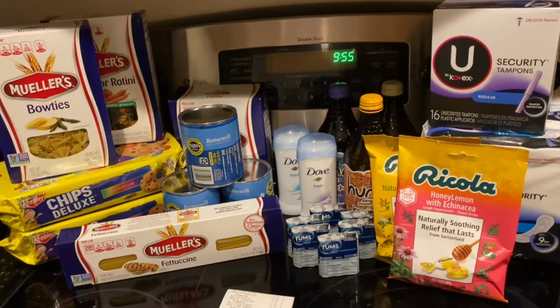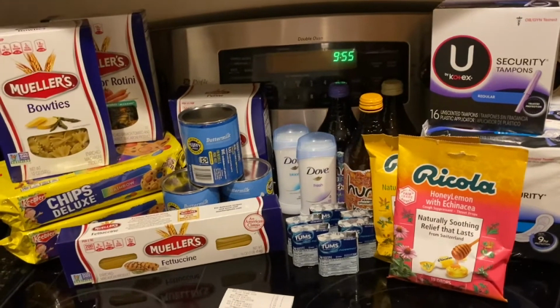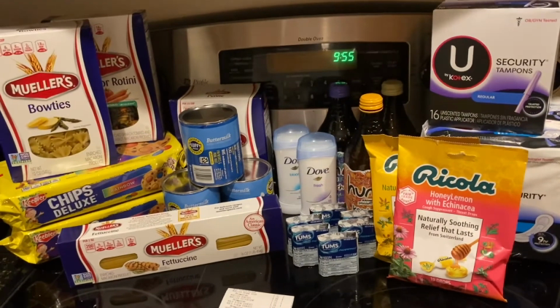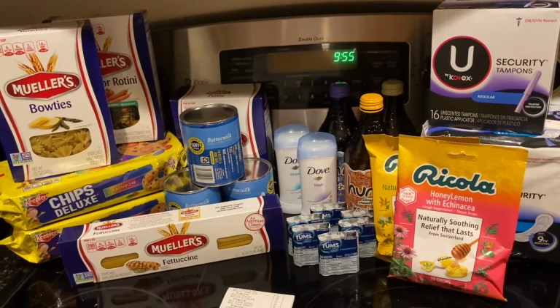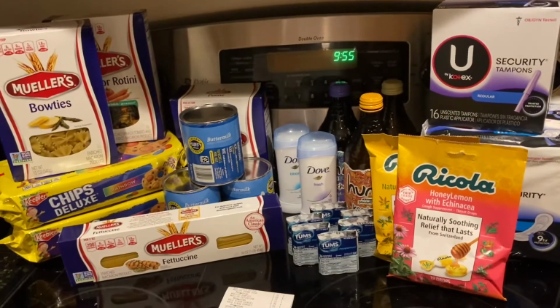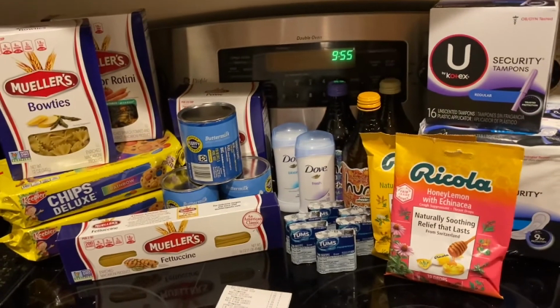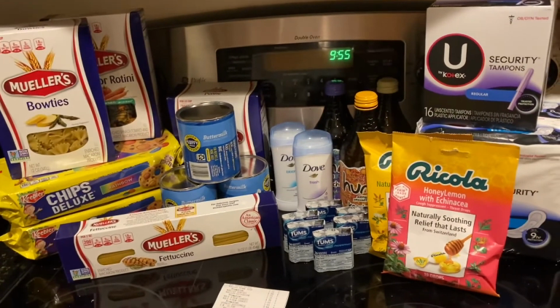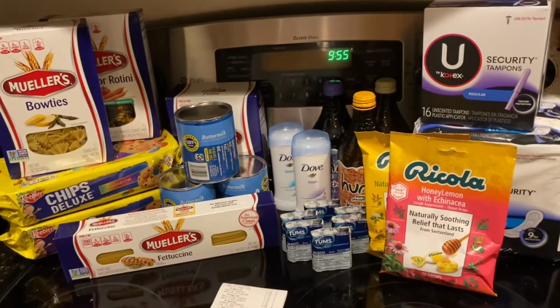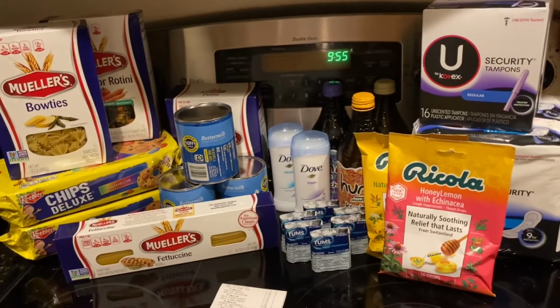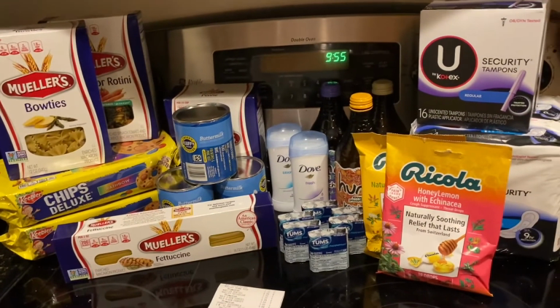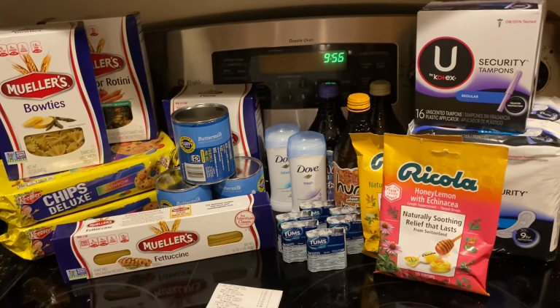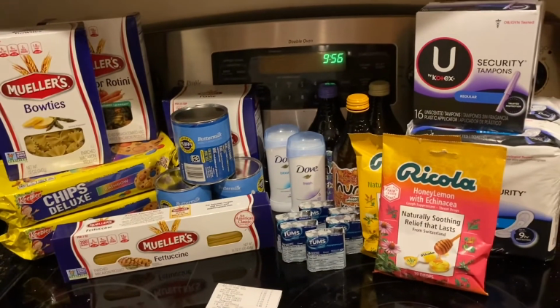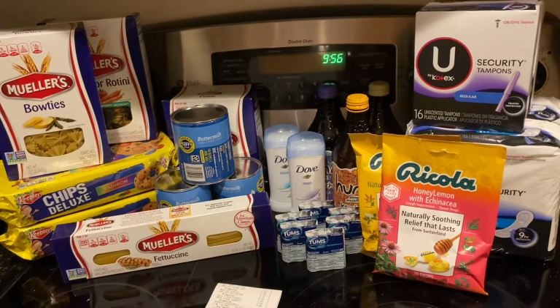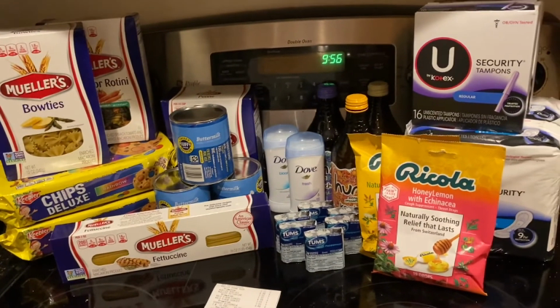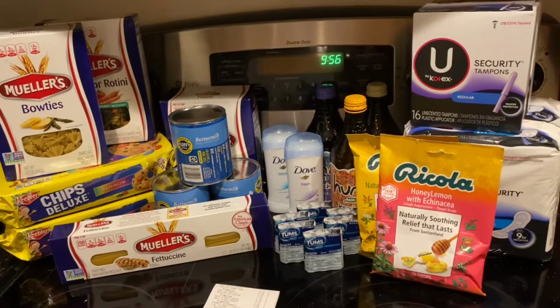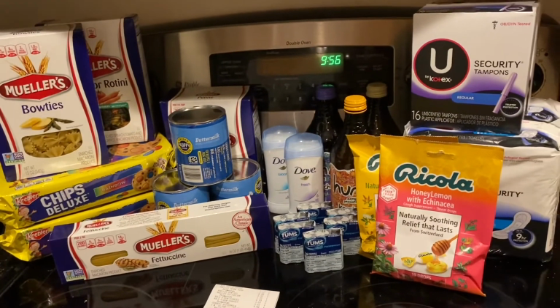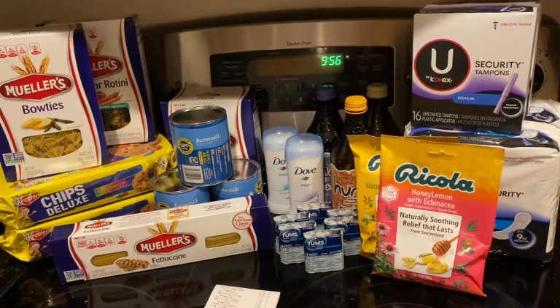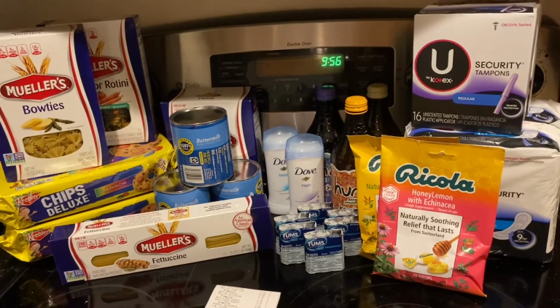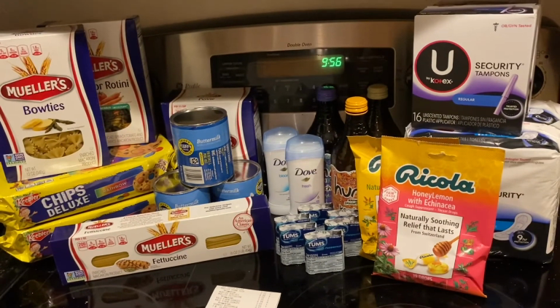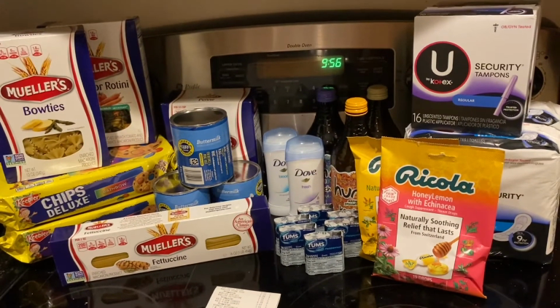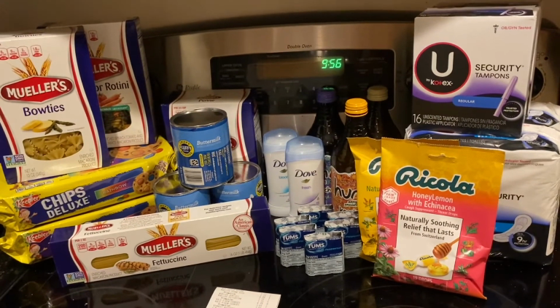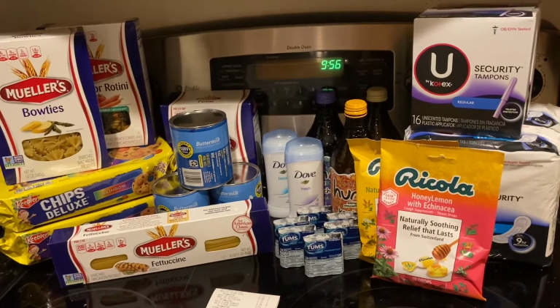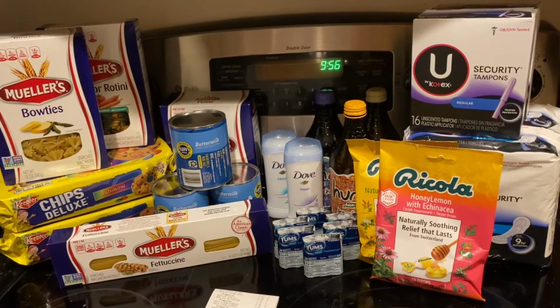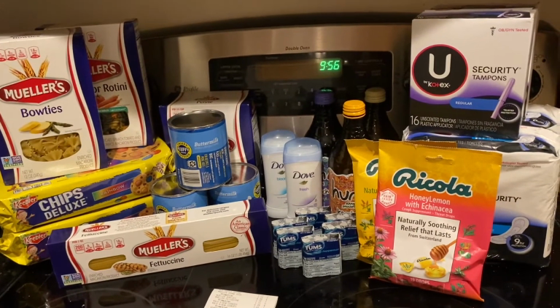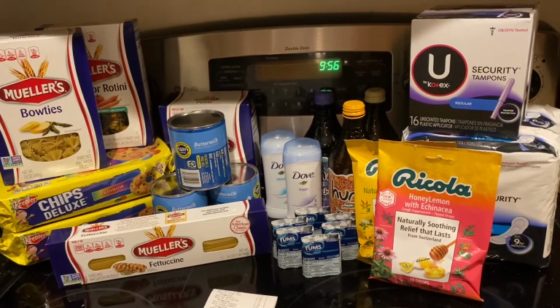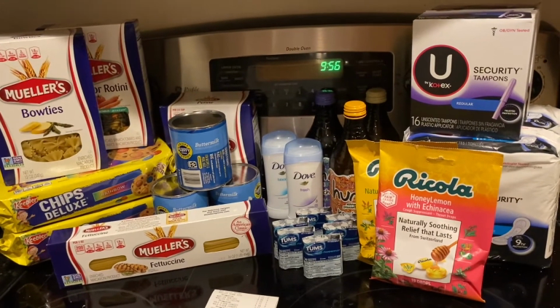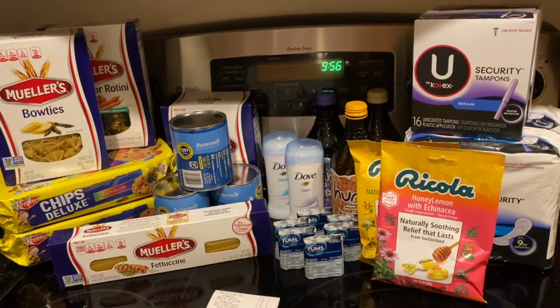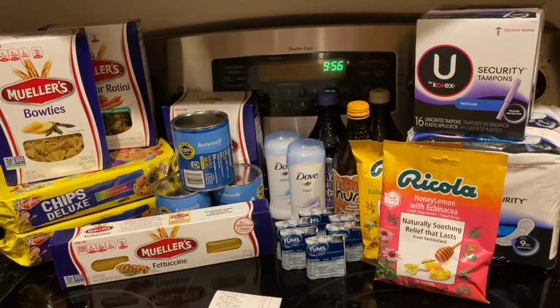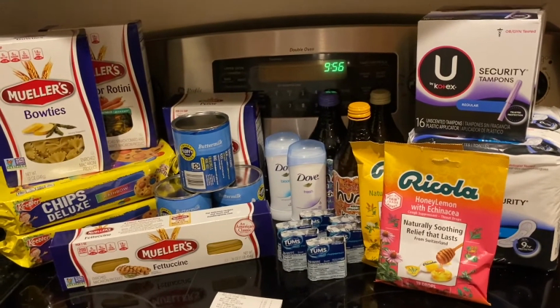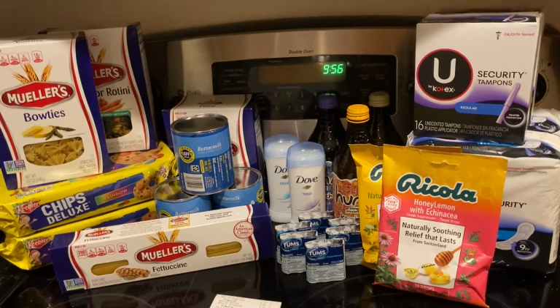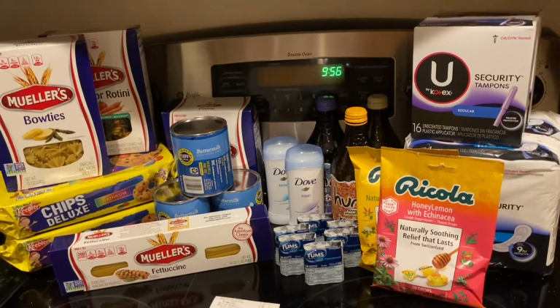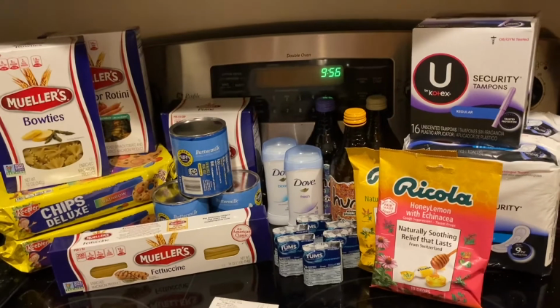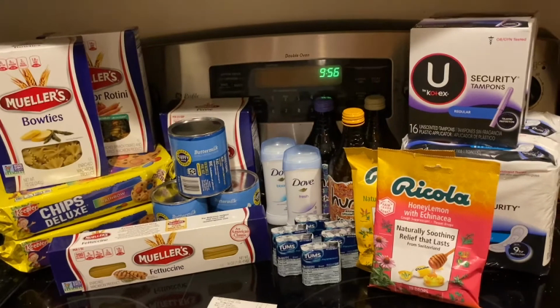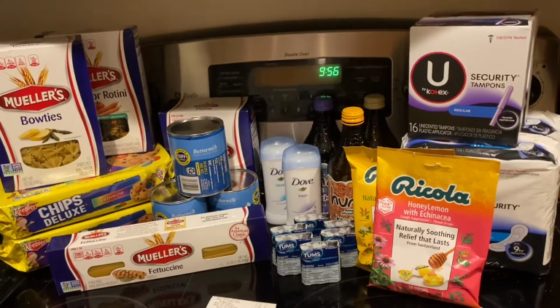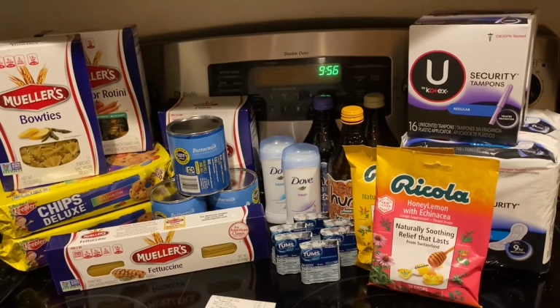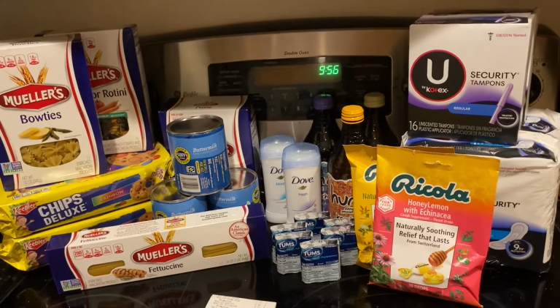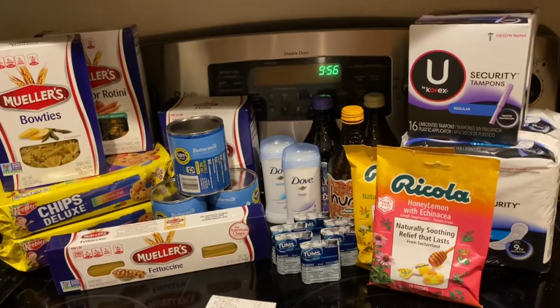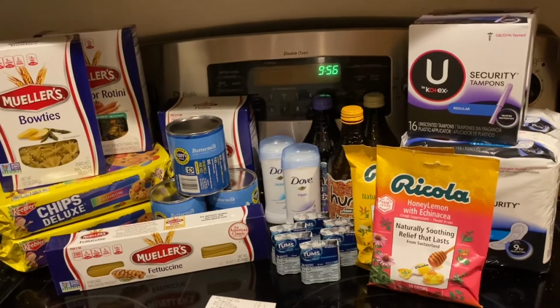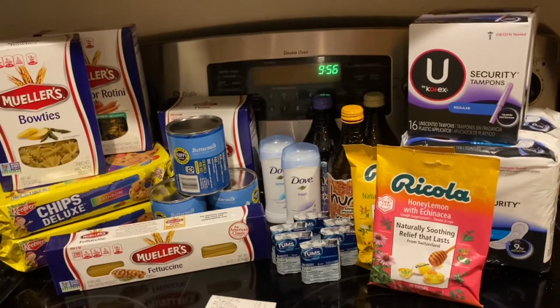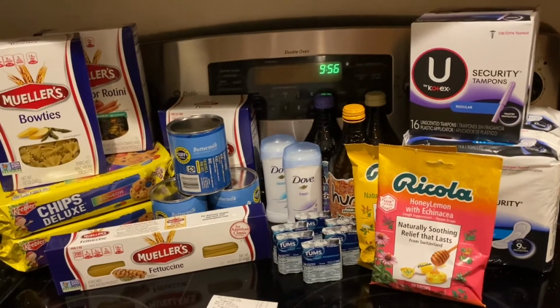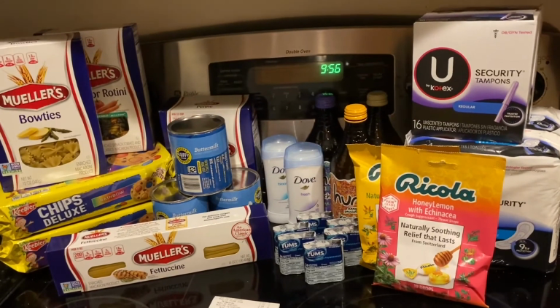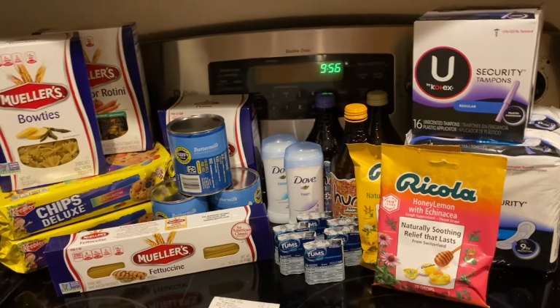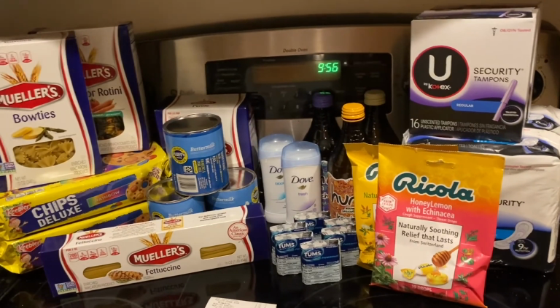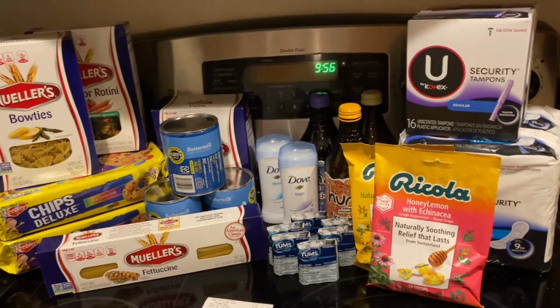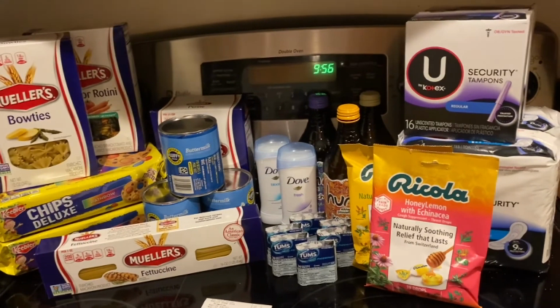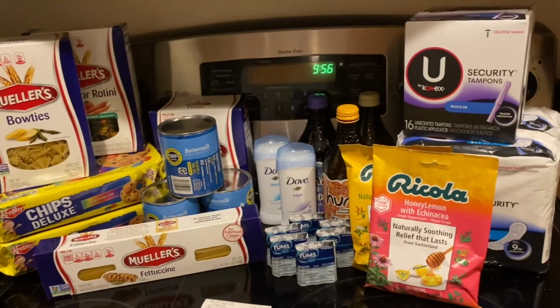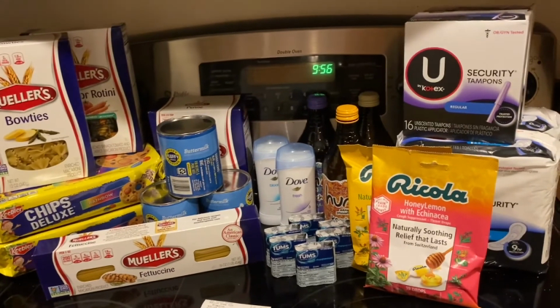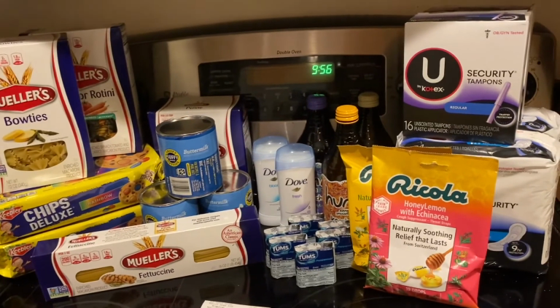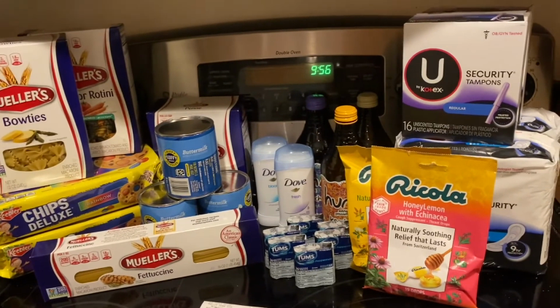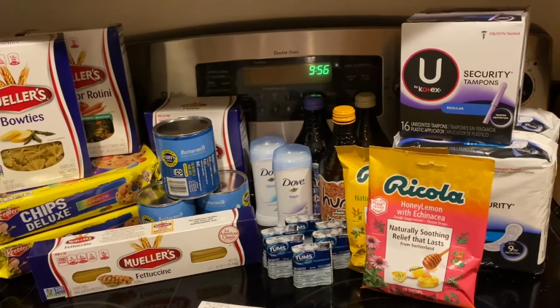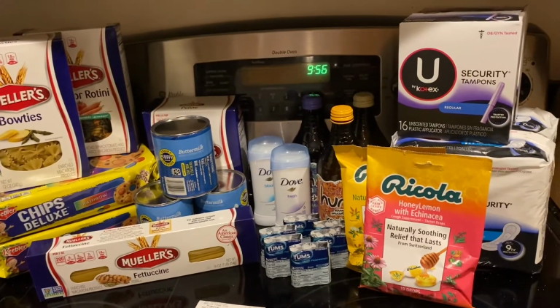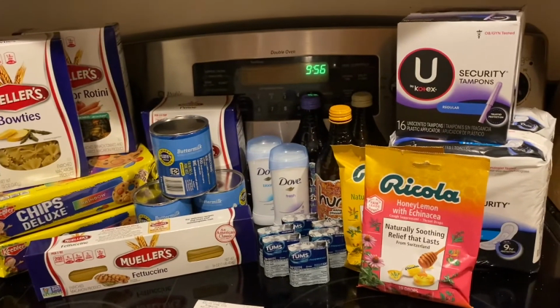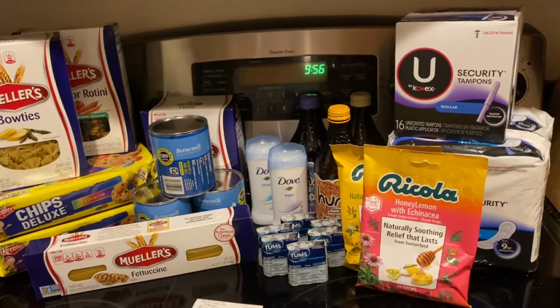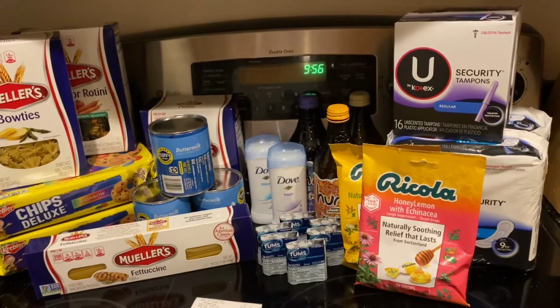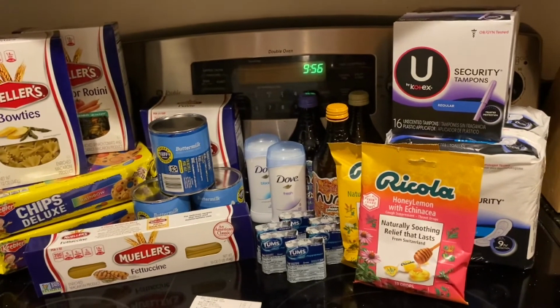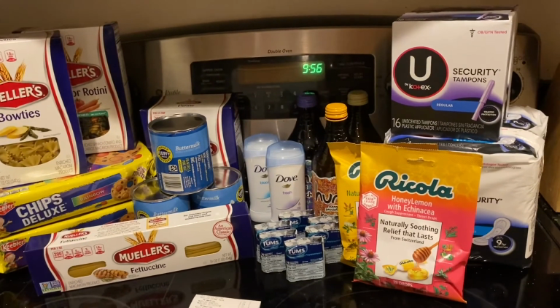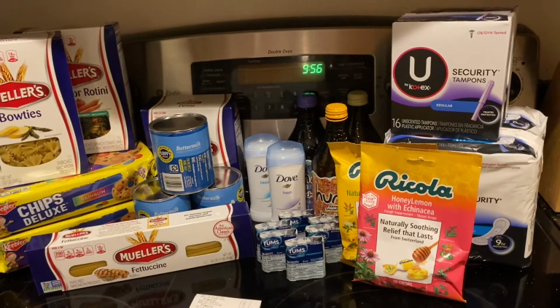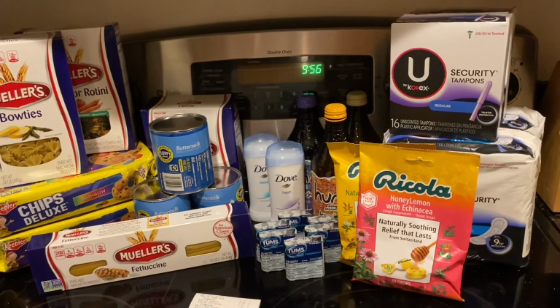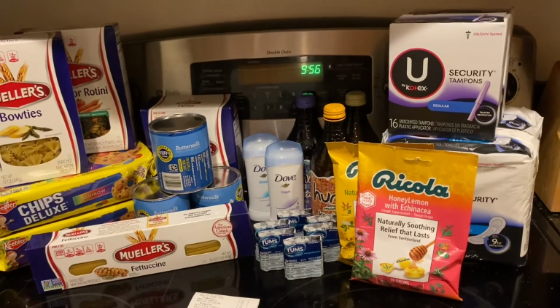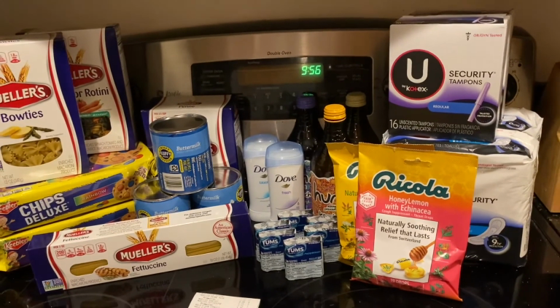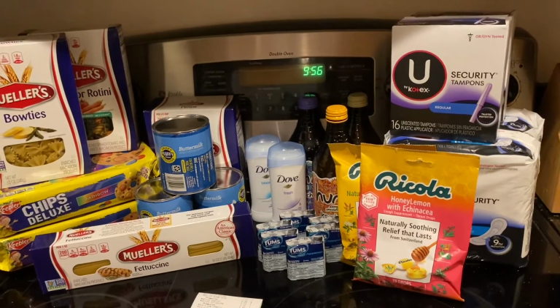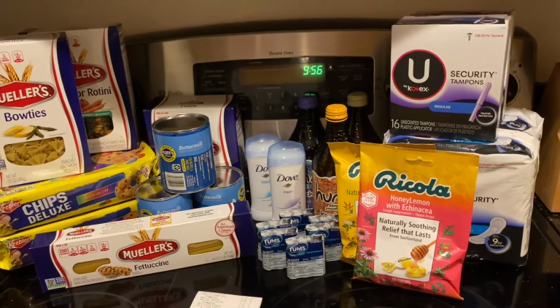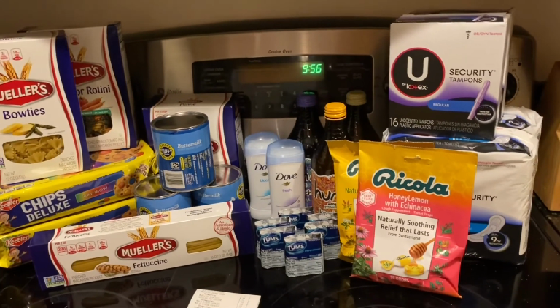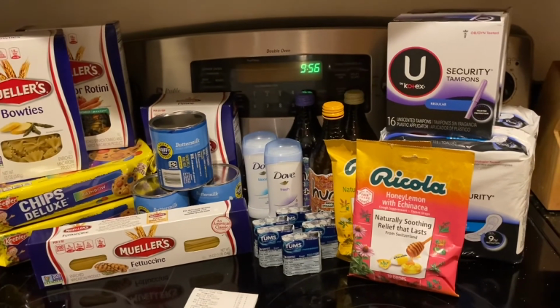So you guys can go ahead and pick up all of these deals for yourself. I hope to see you guys in my next video, and I will see you on Sunday at CVS. Bye.